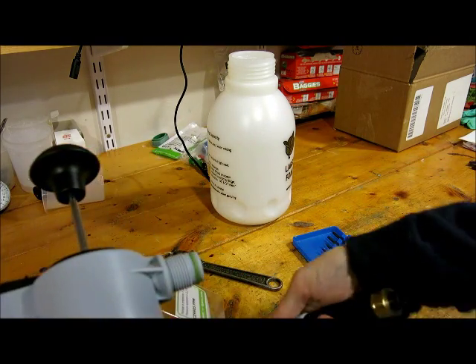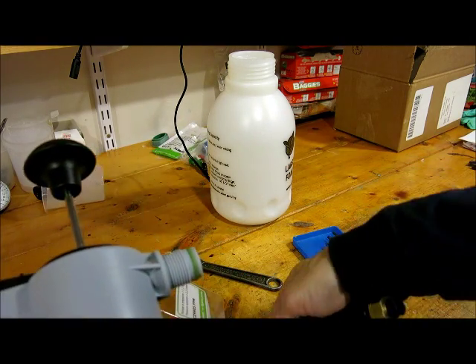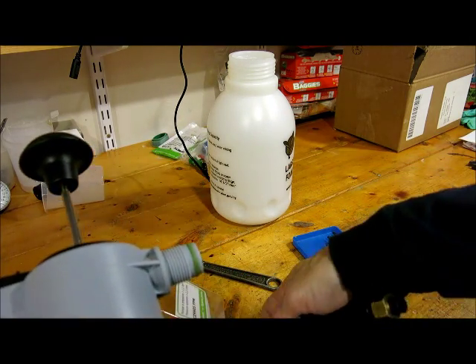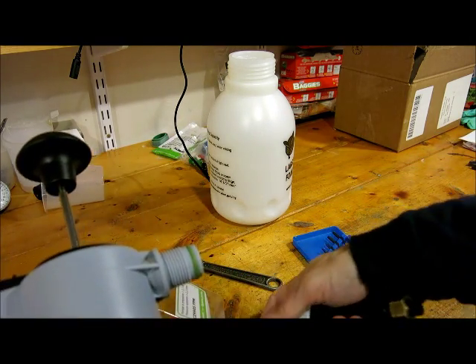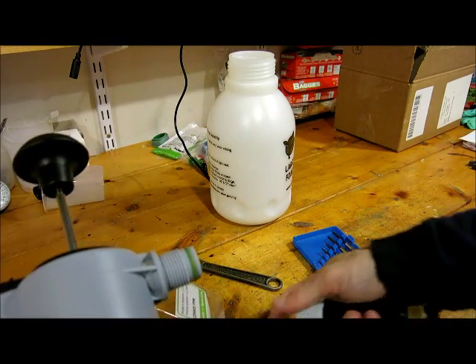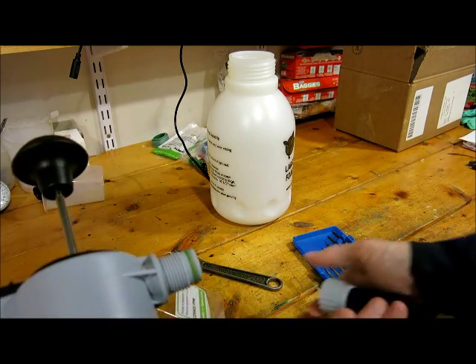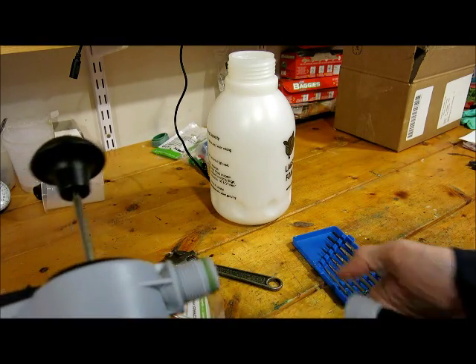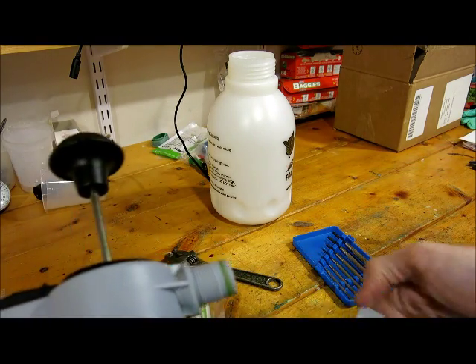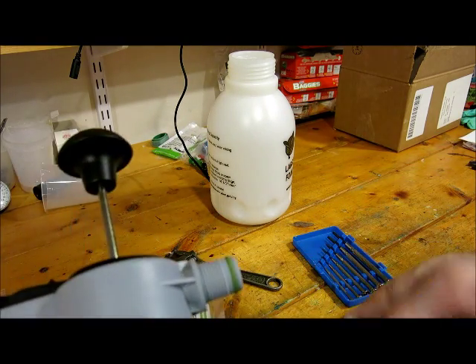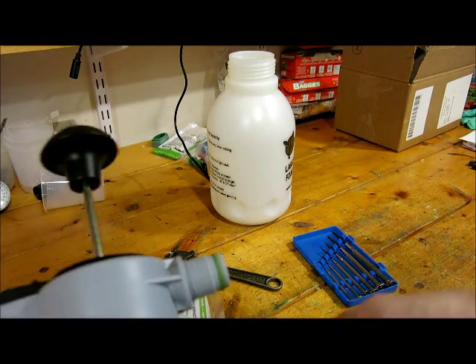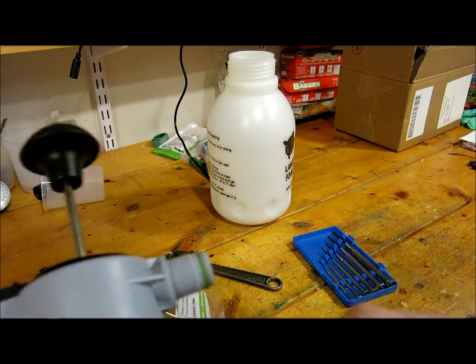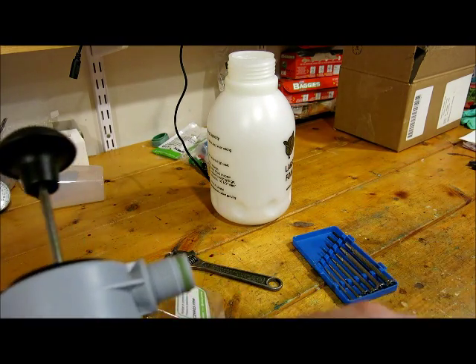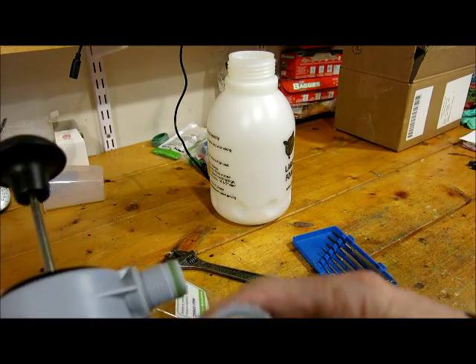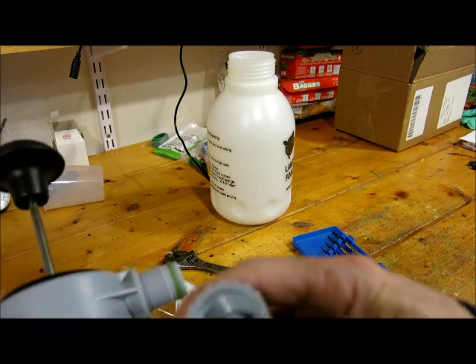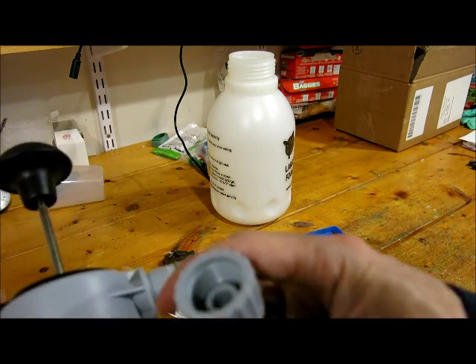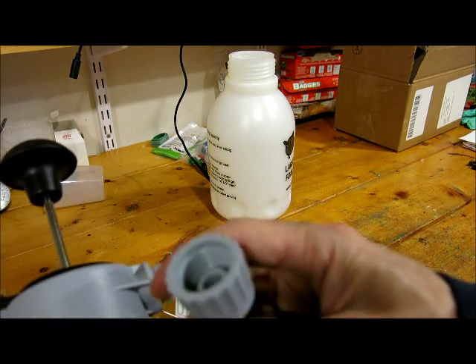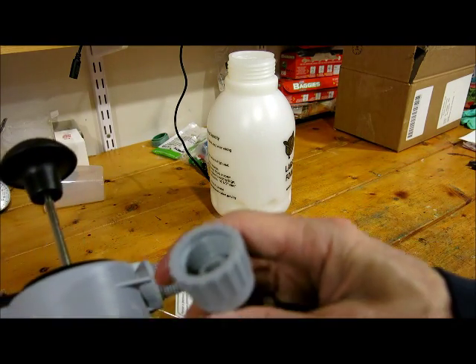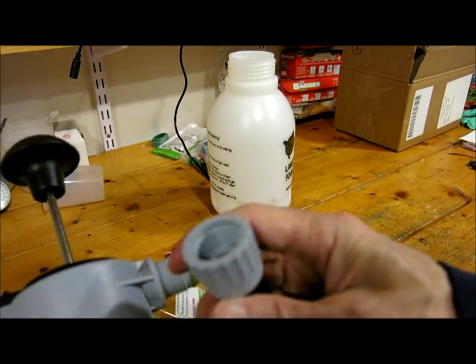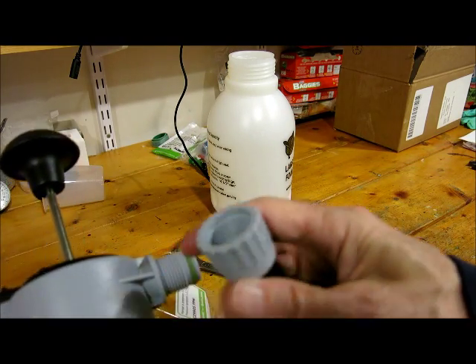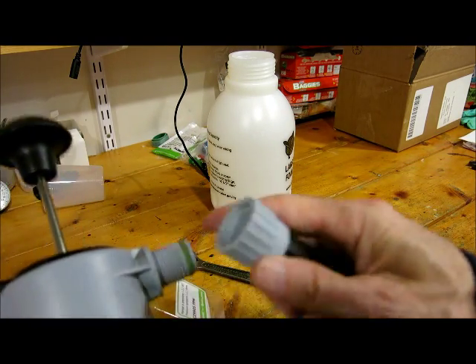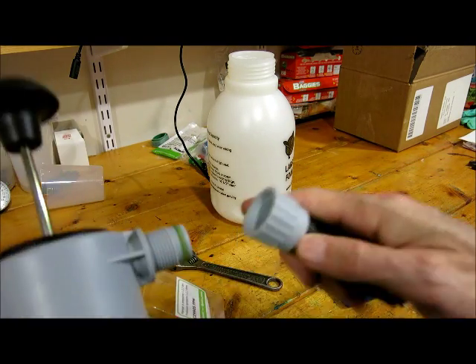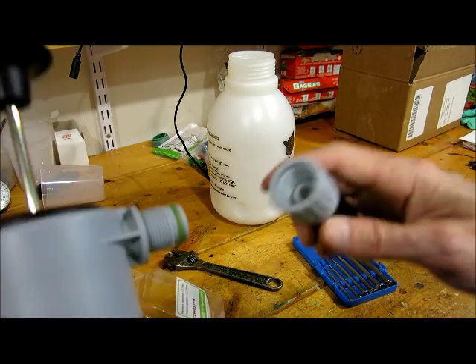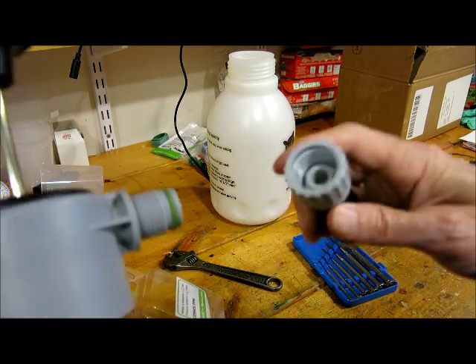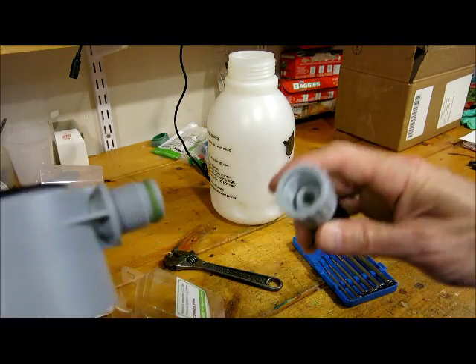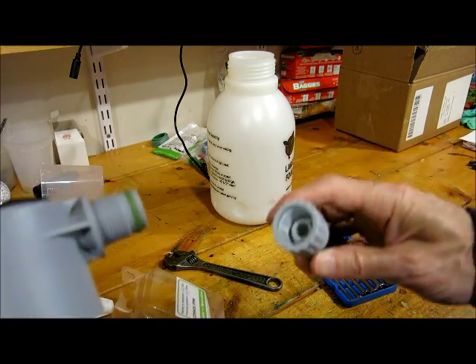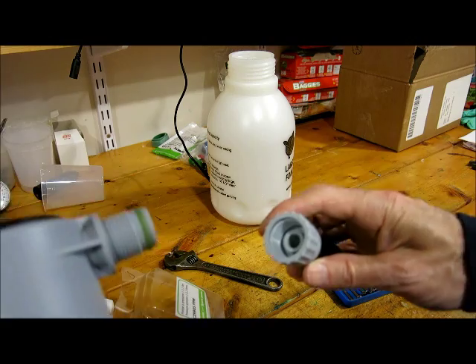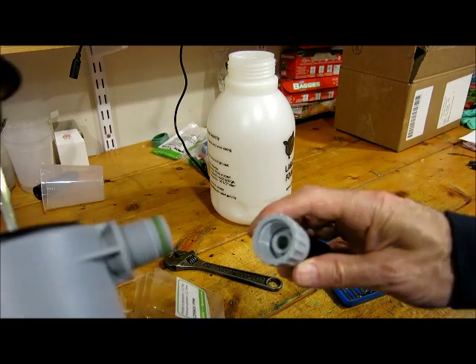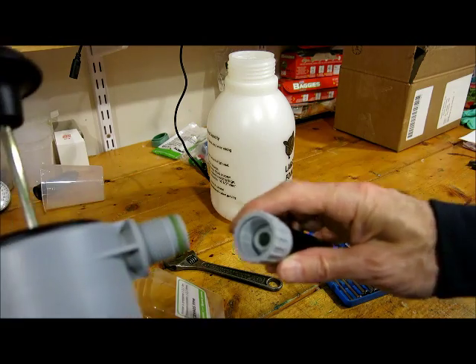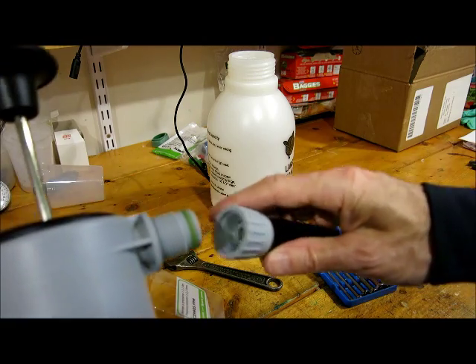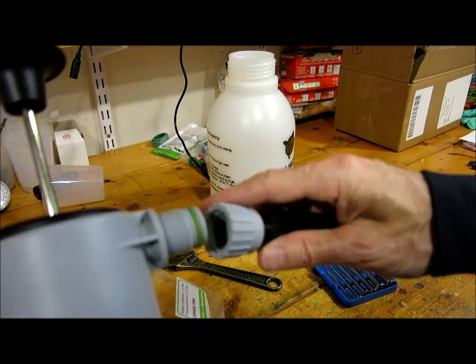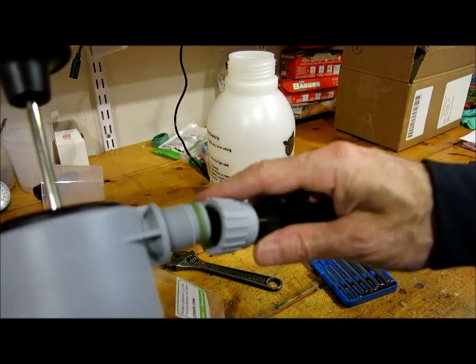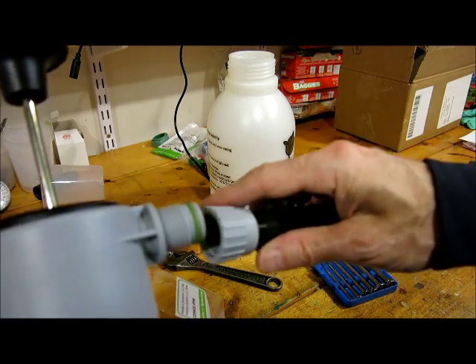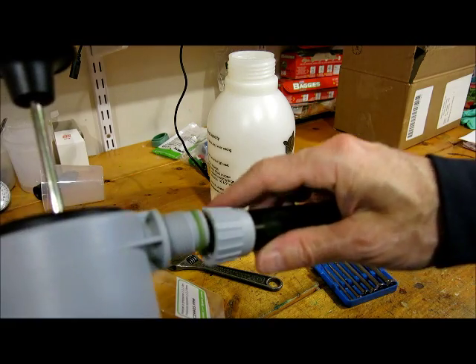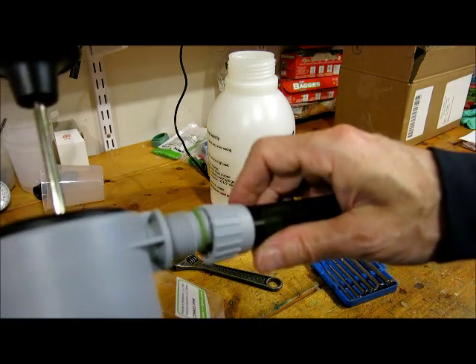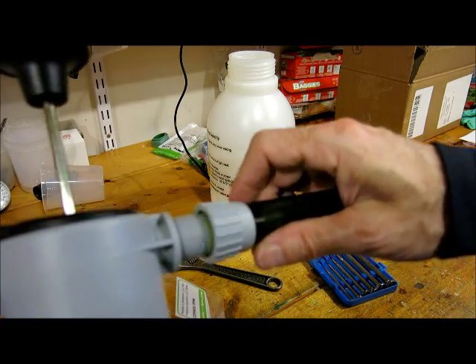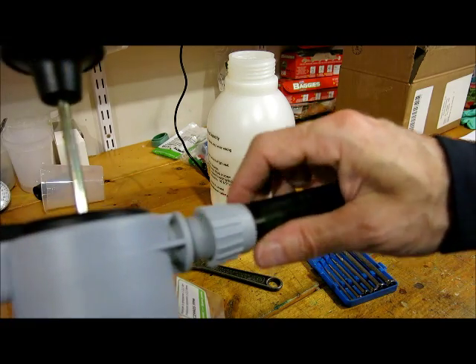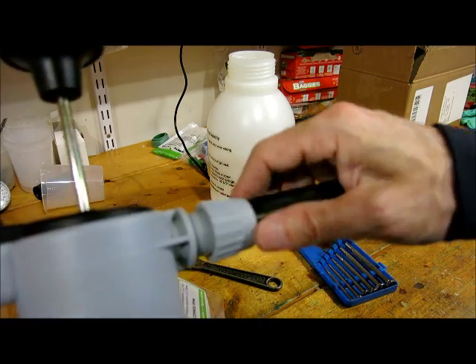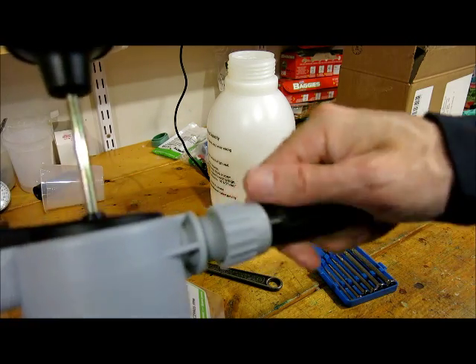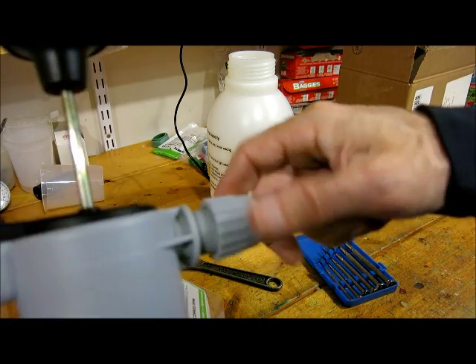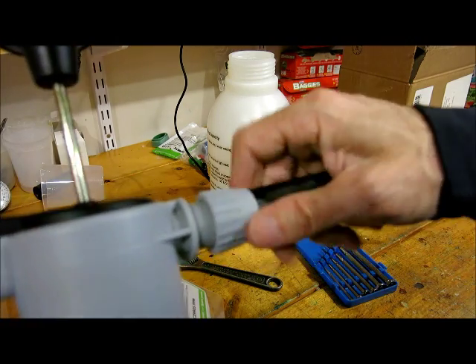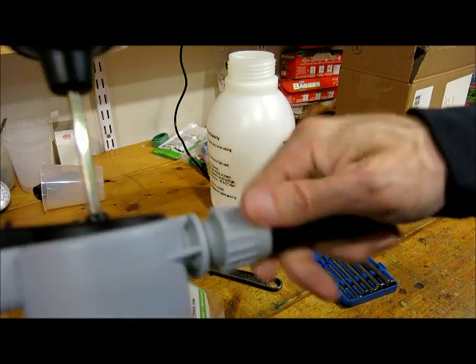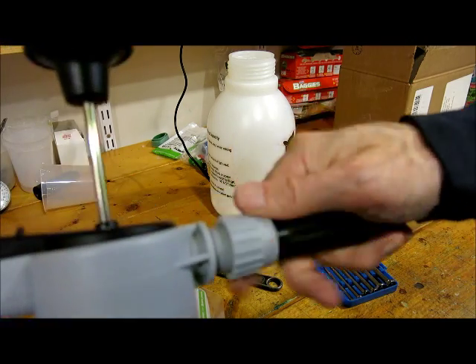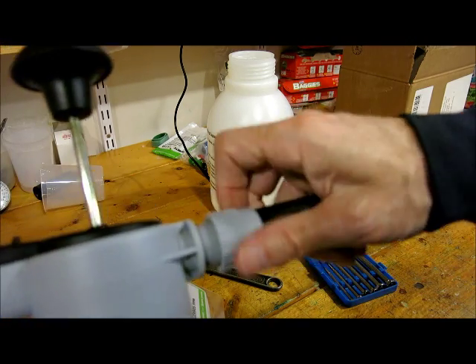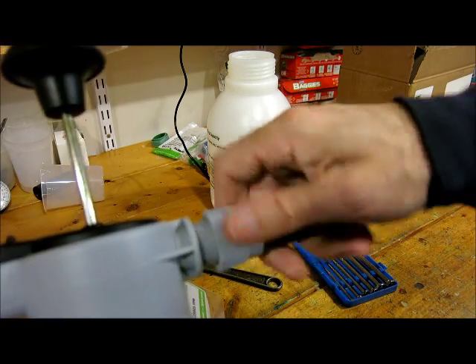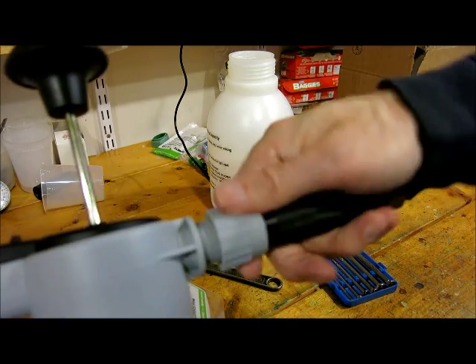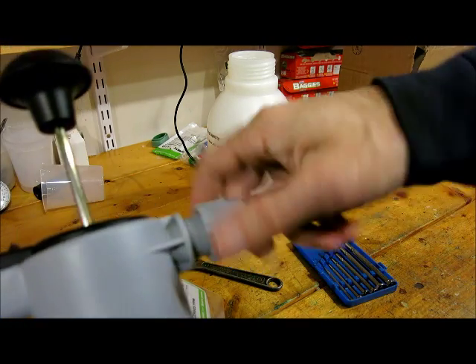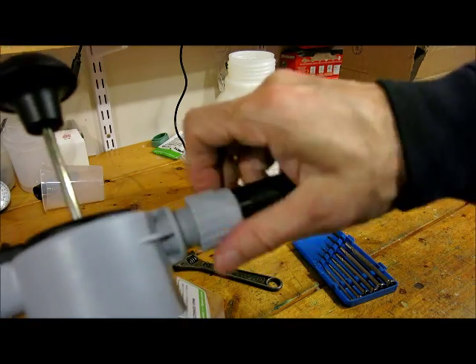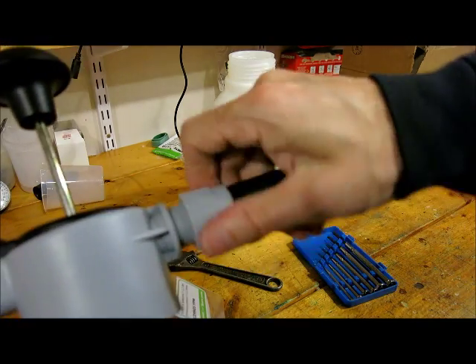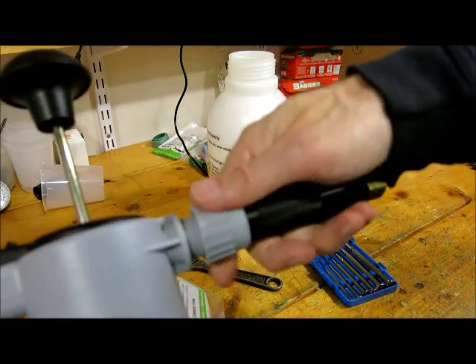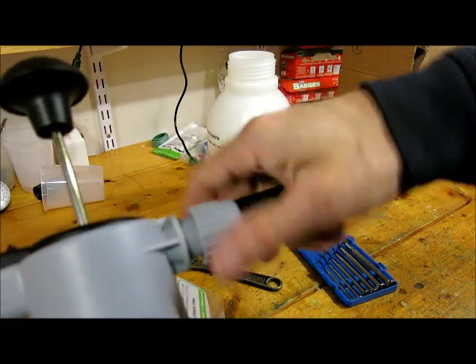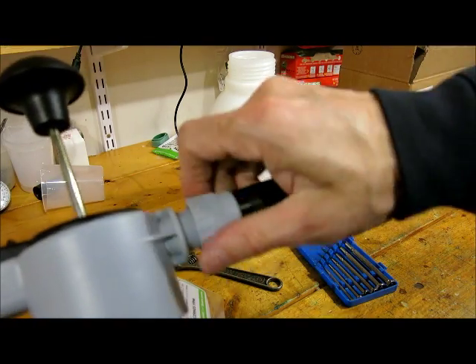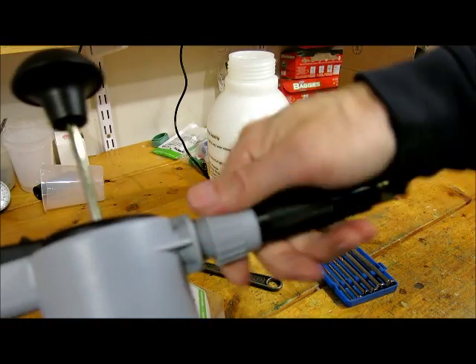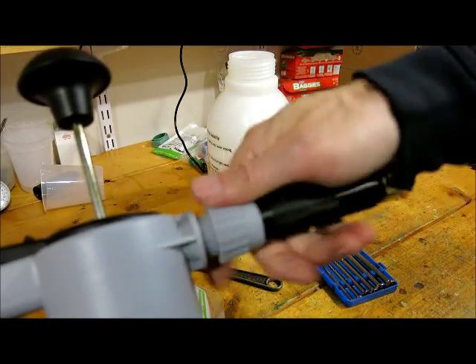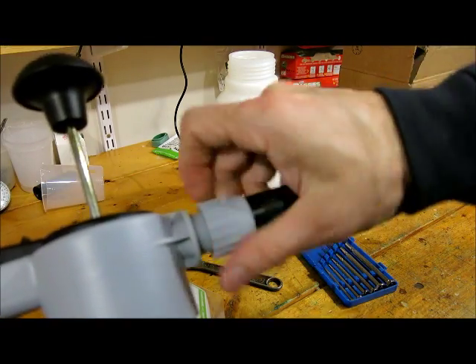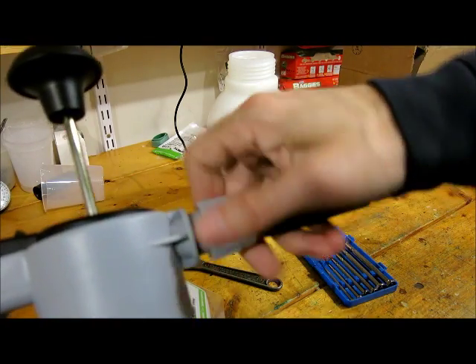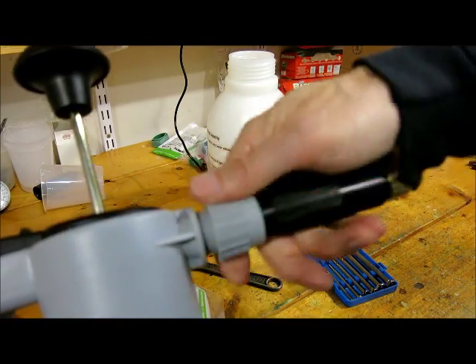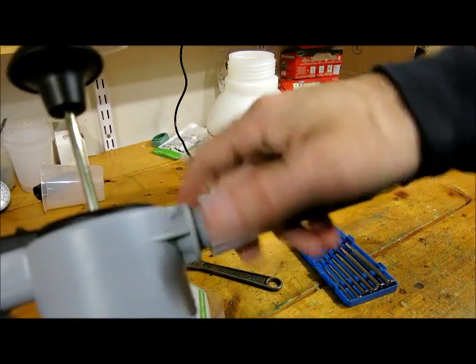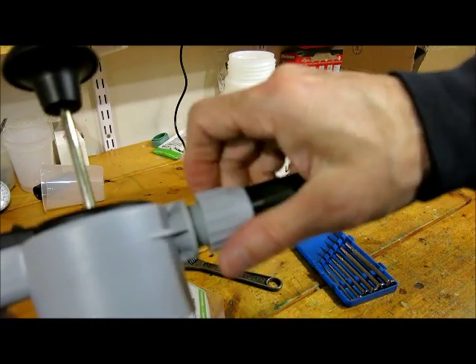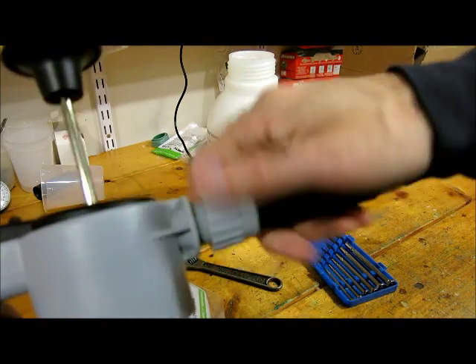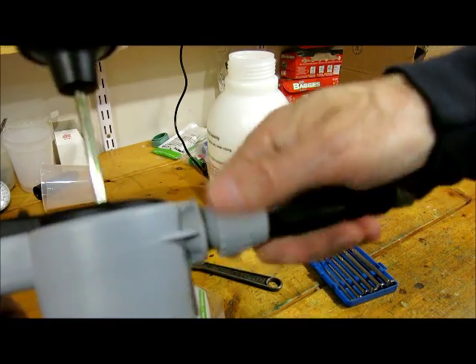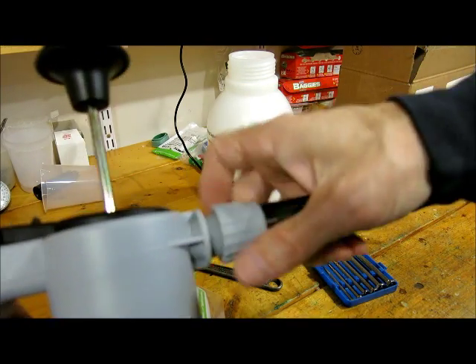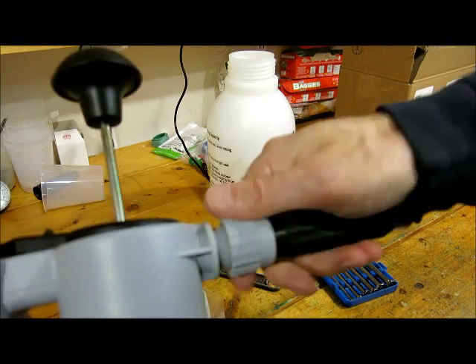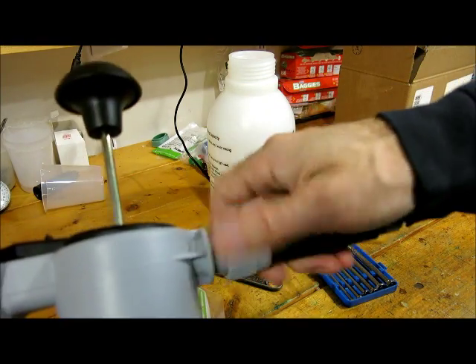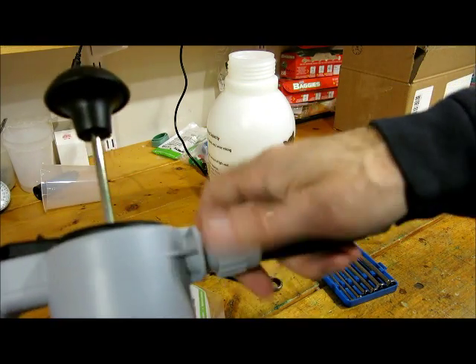And then take the strainer back off. And then — oh, one thing obviously: this seal too.